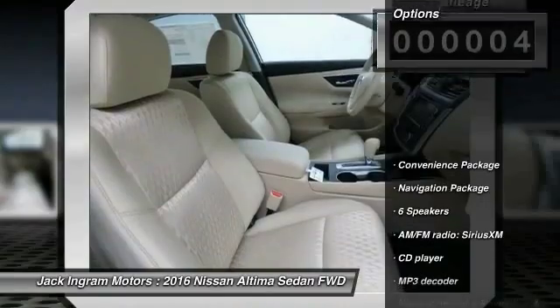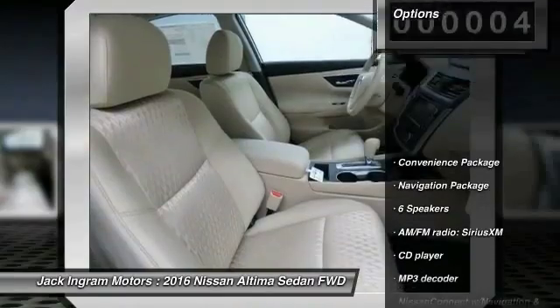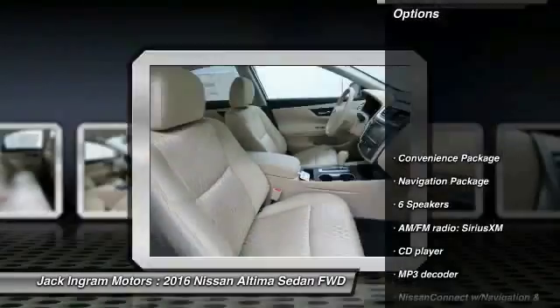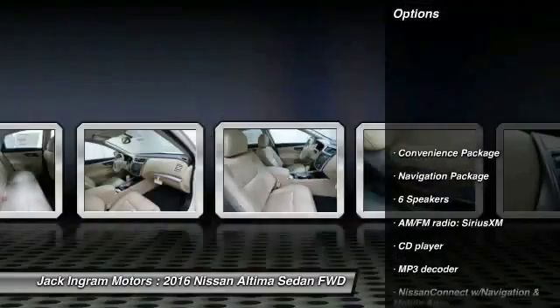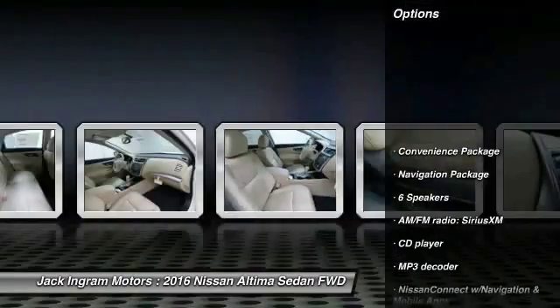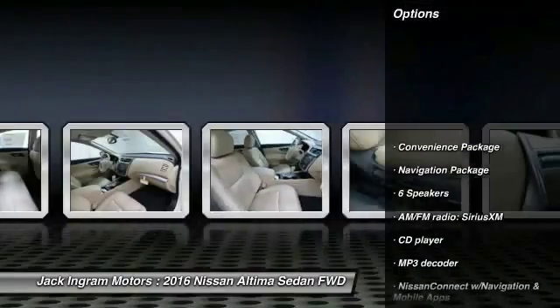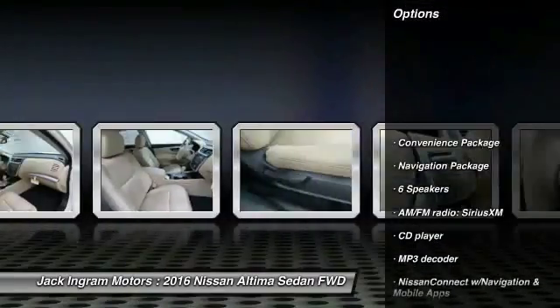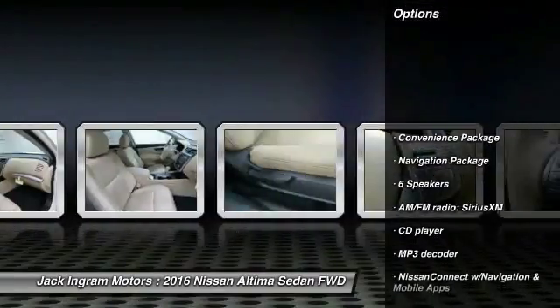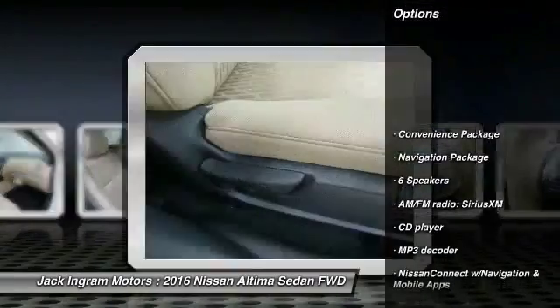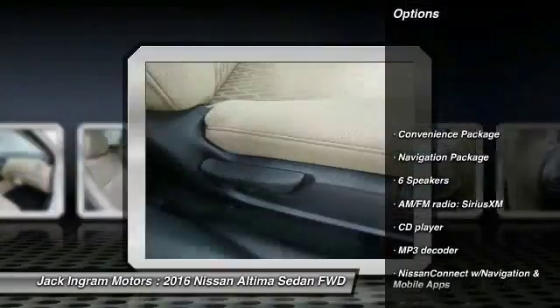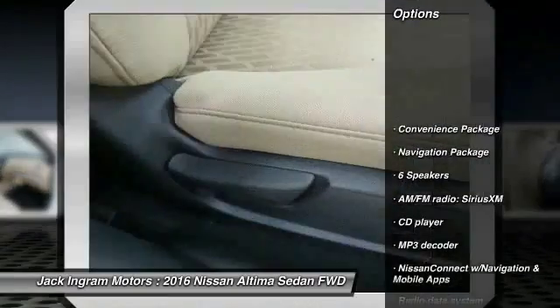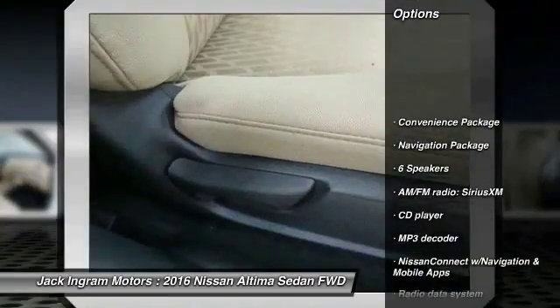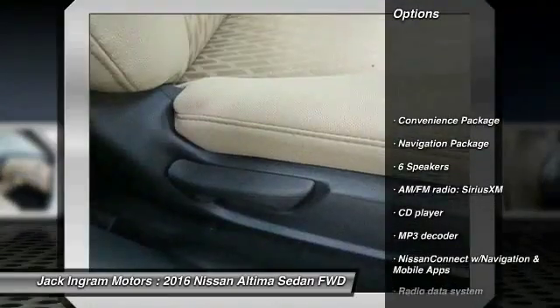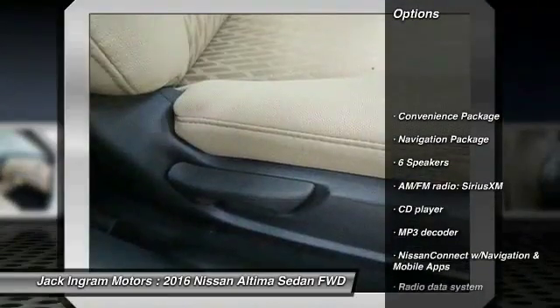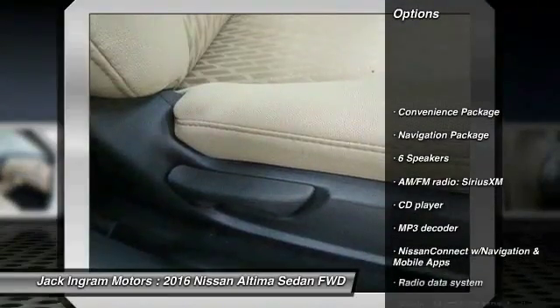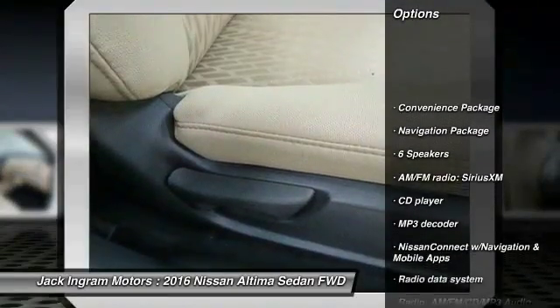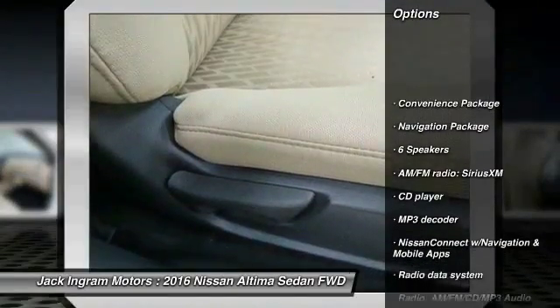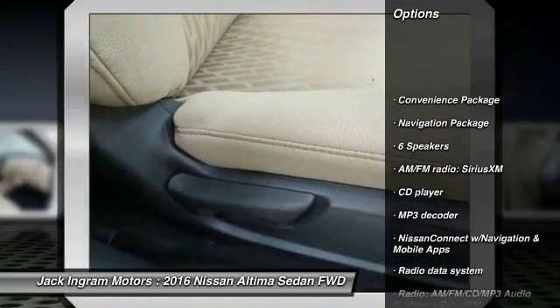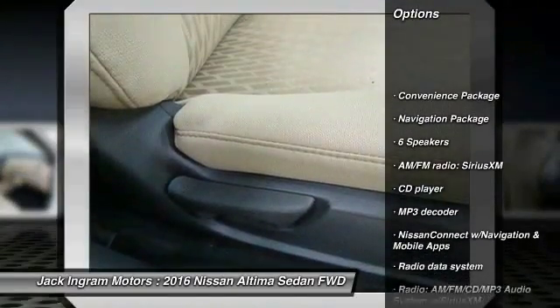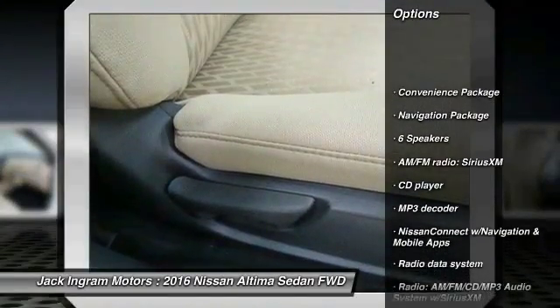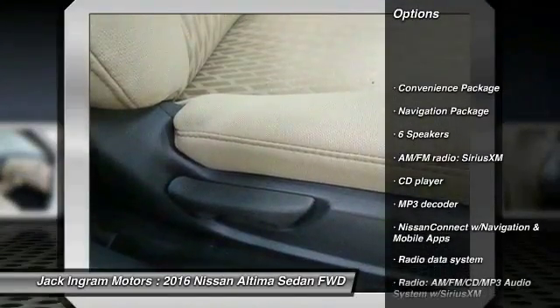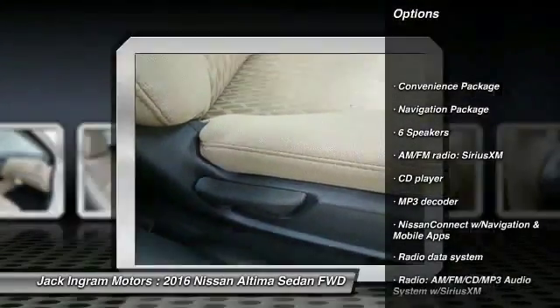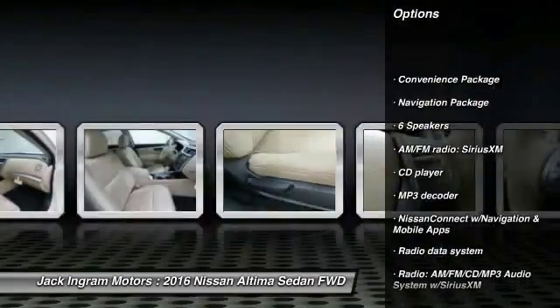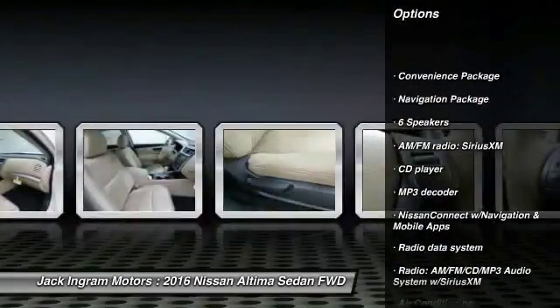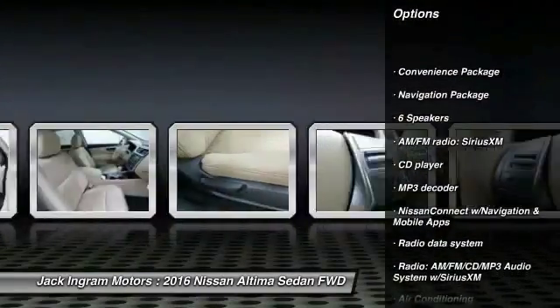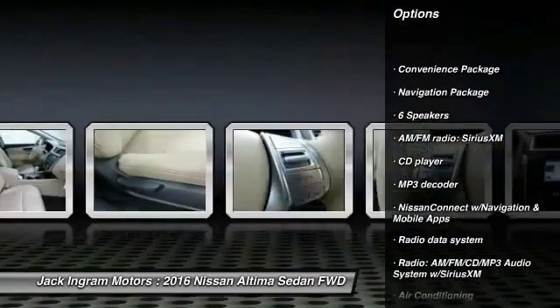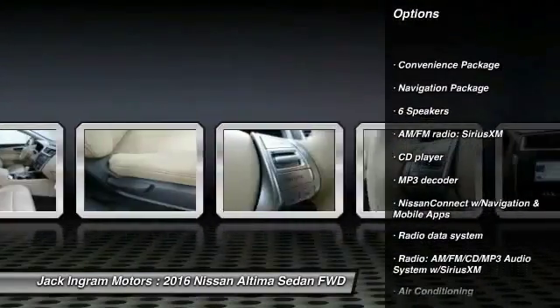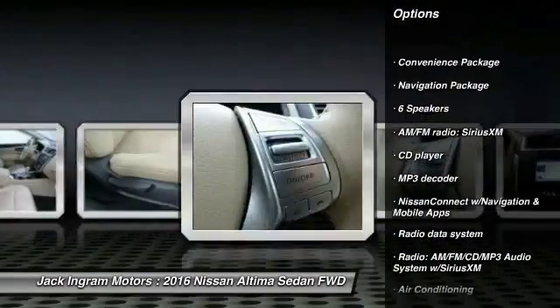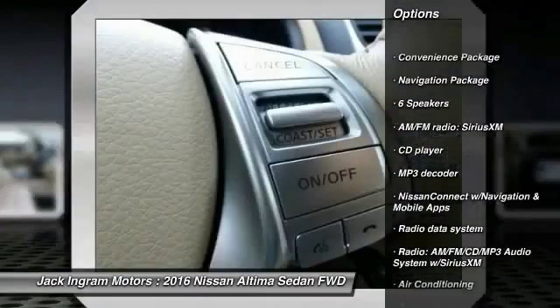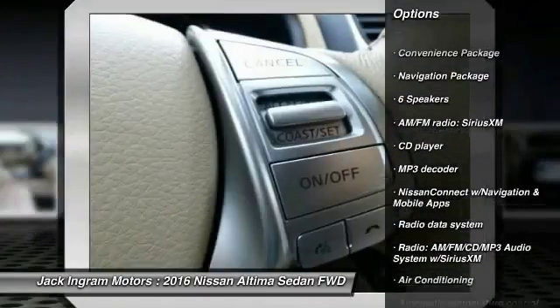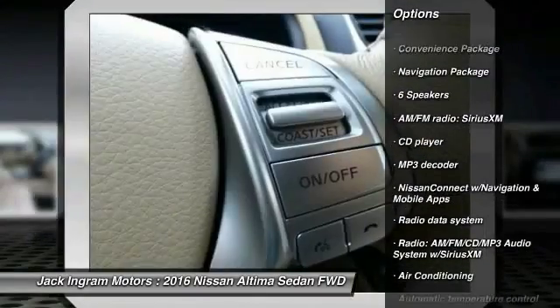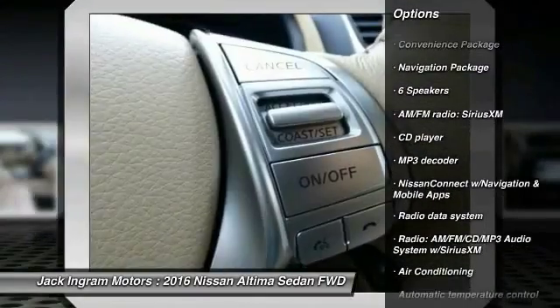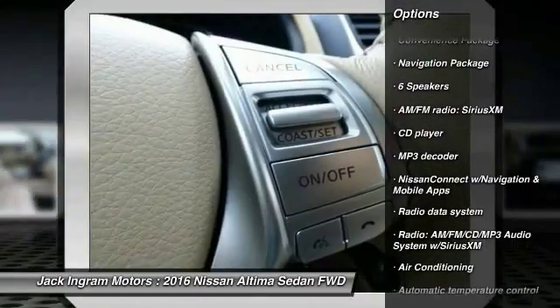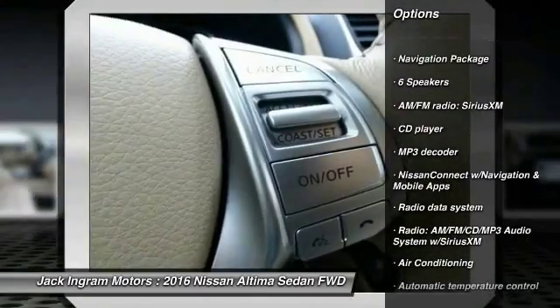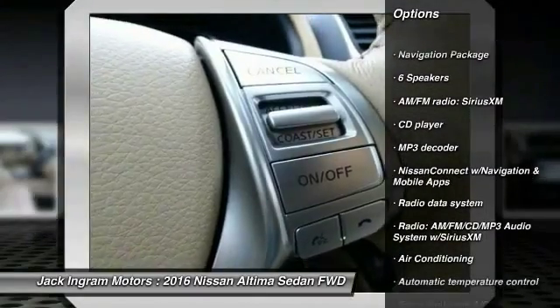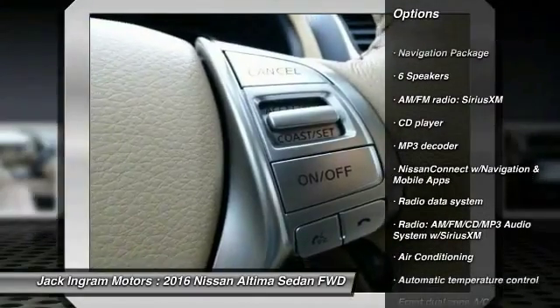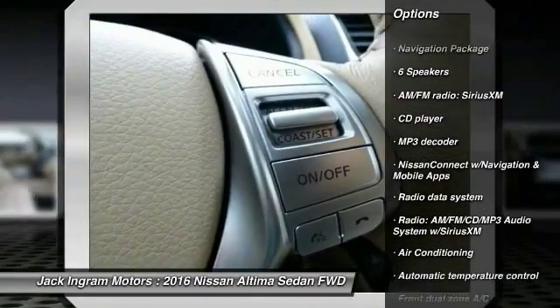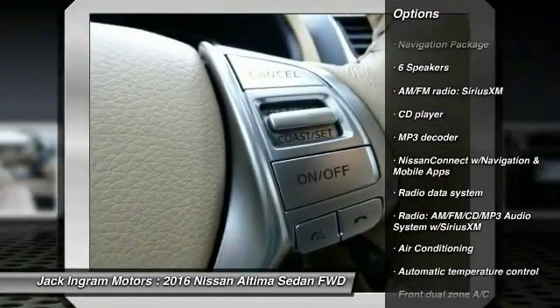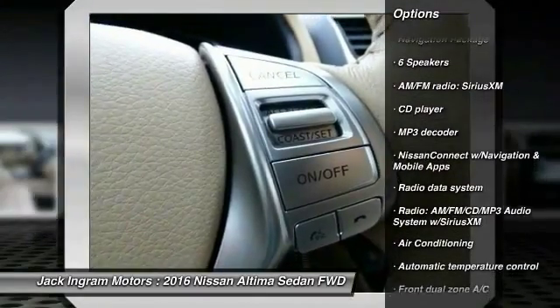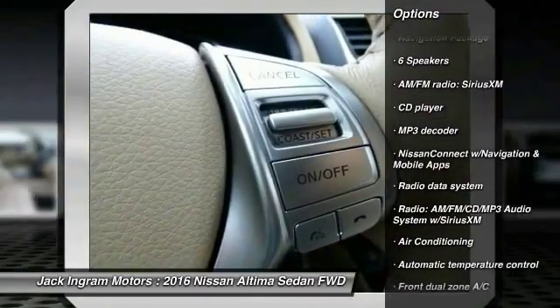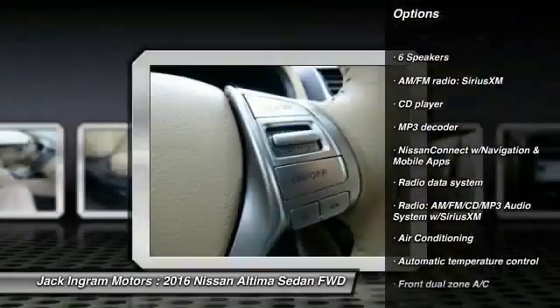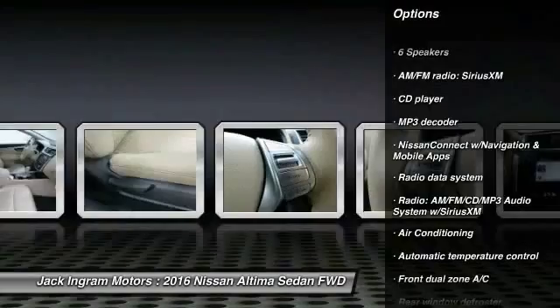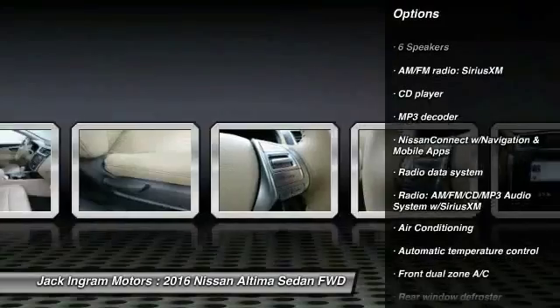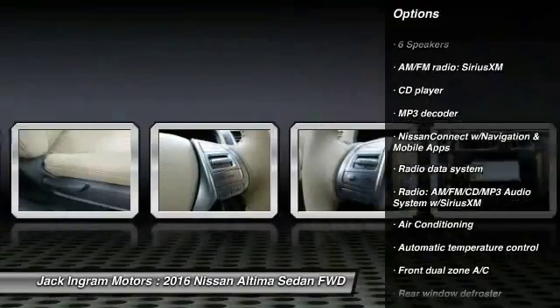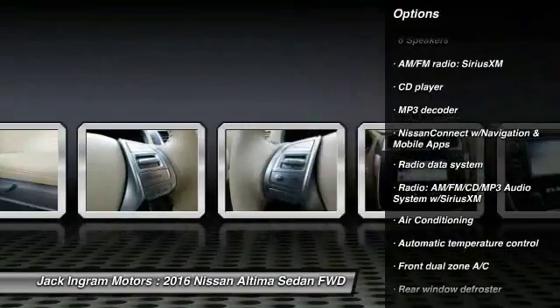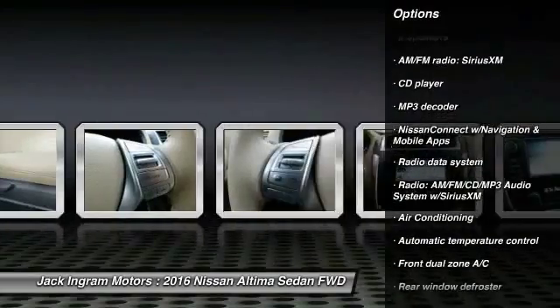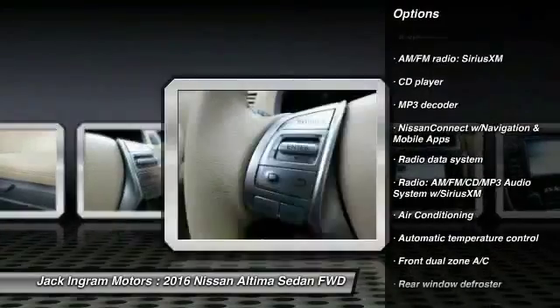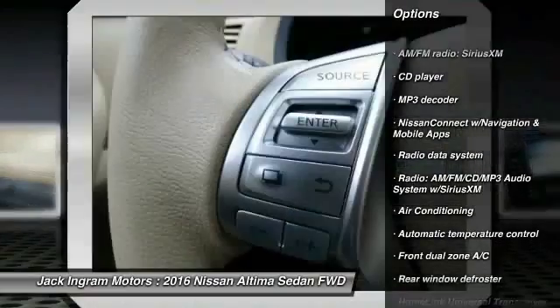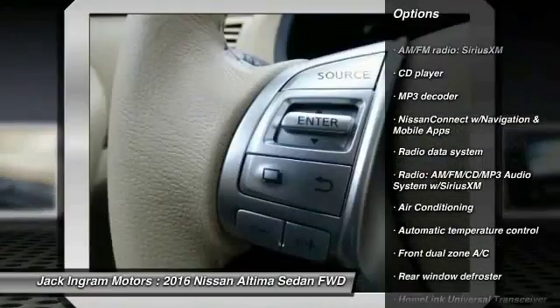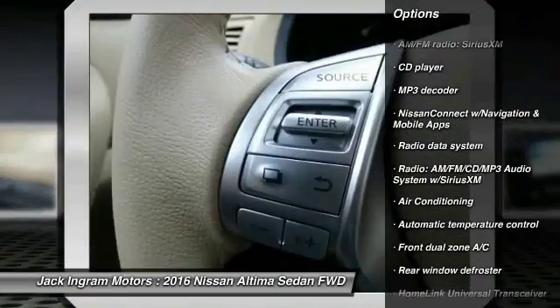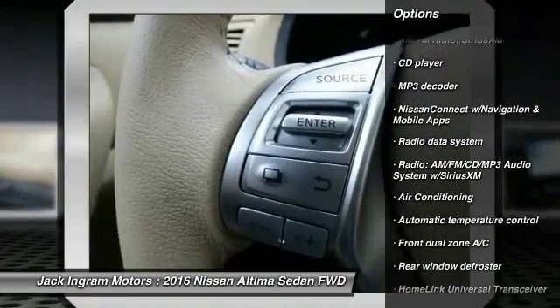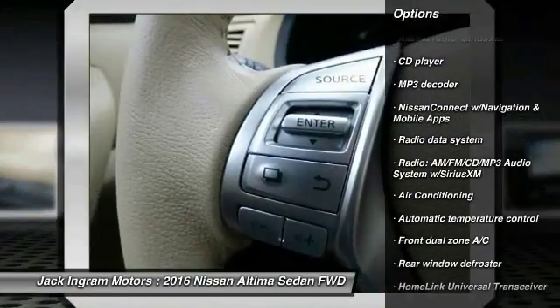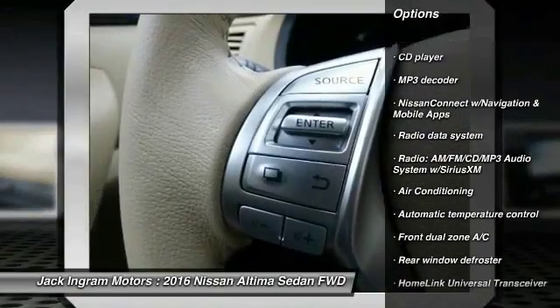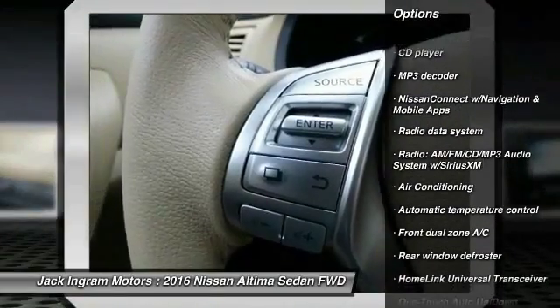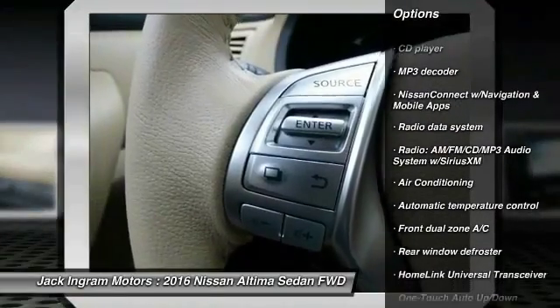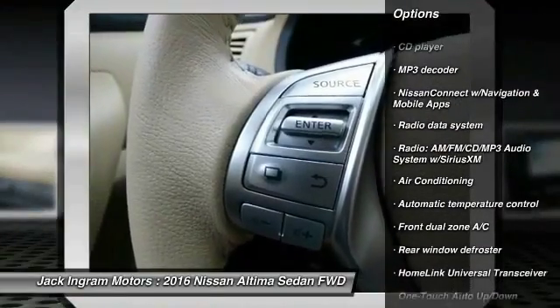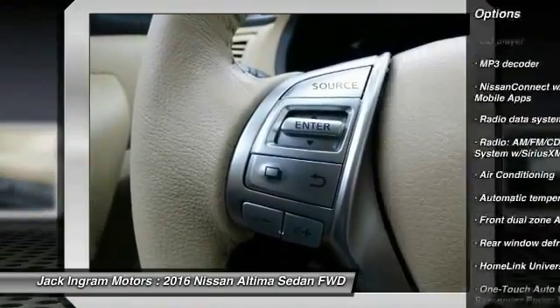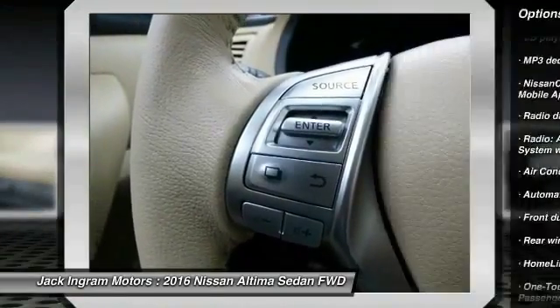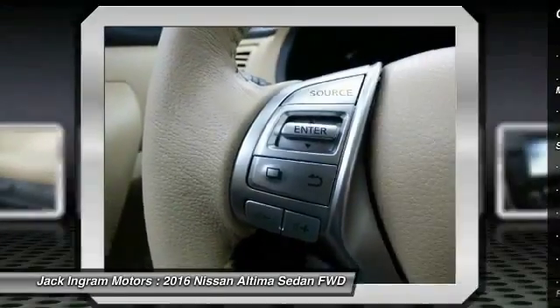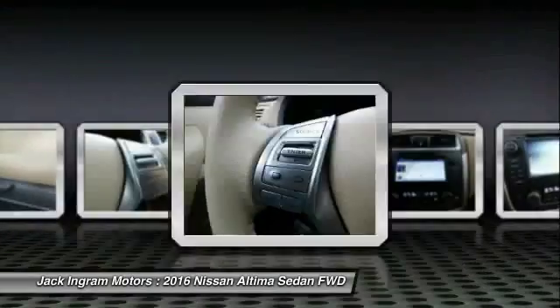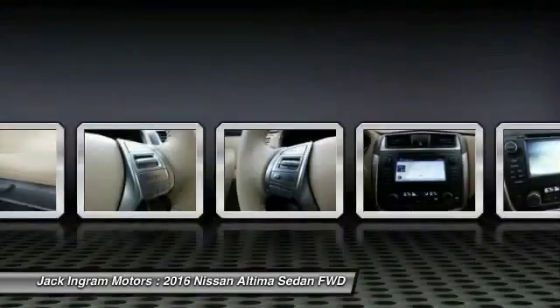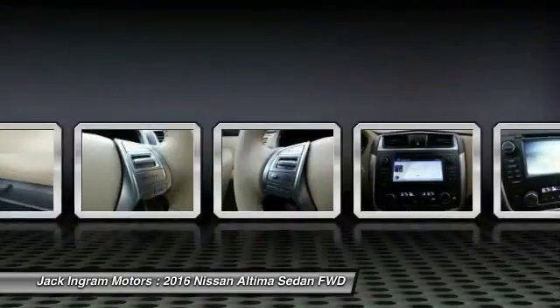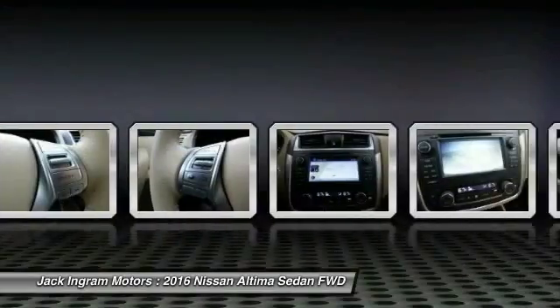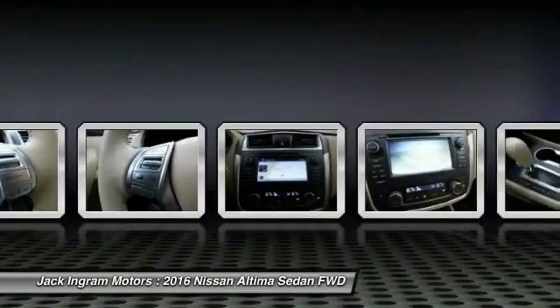Traction control, navigation package, dual airbags, home link garage door opener, power steering, air conditioning.